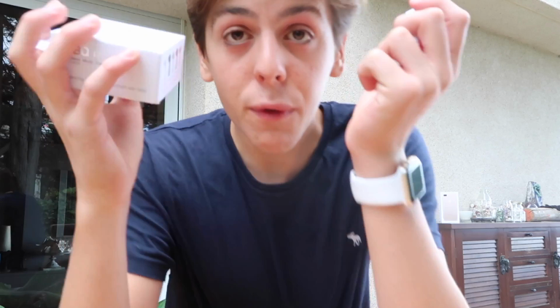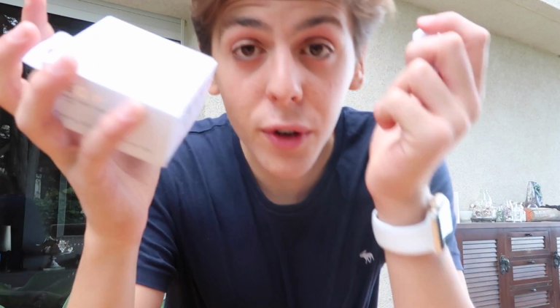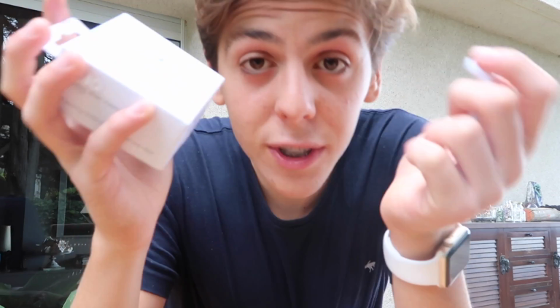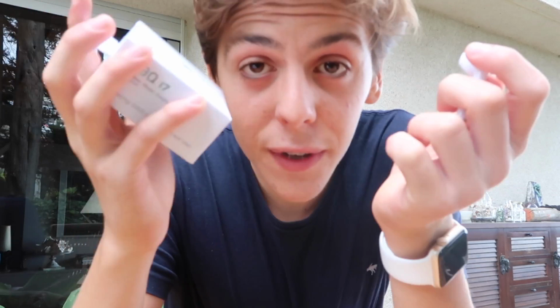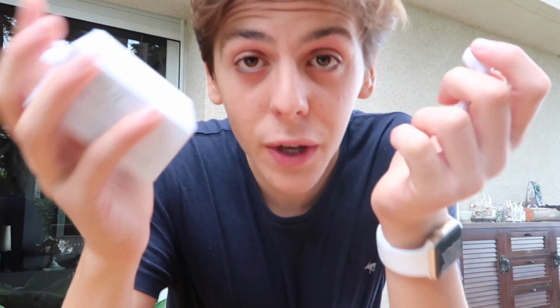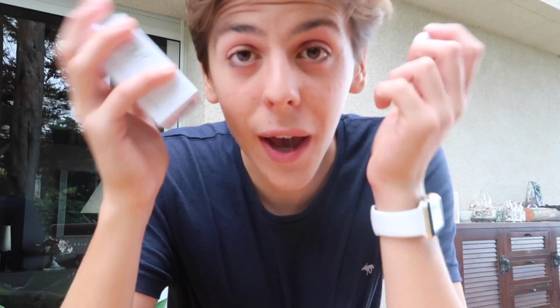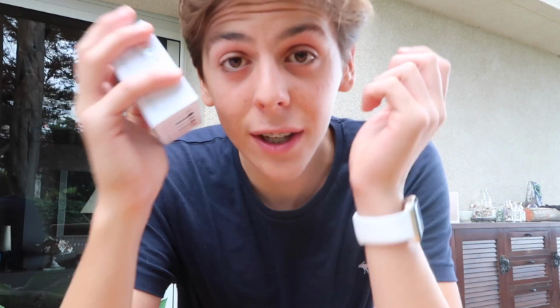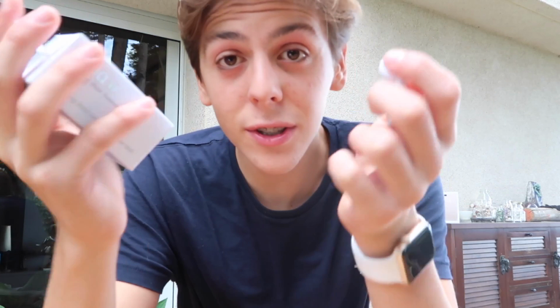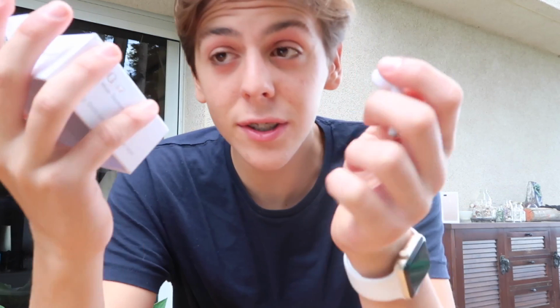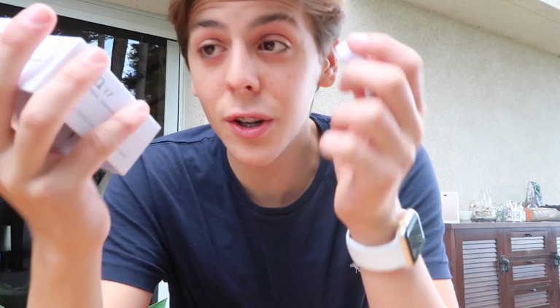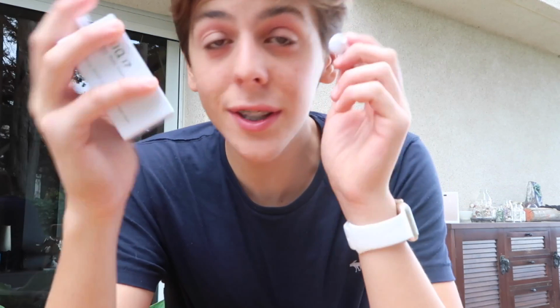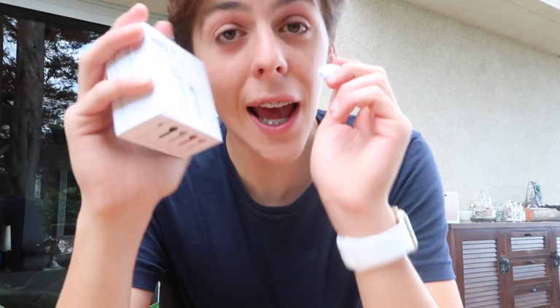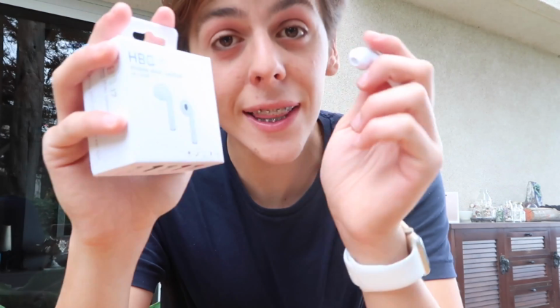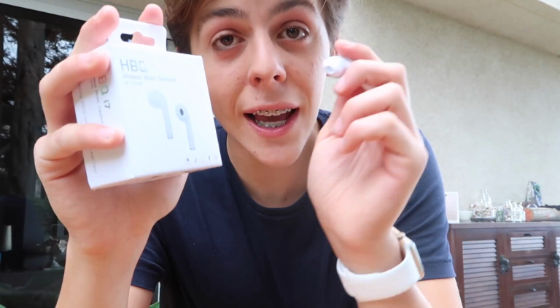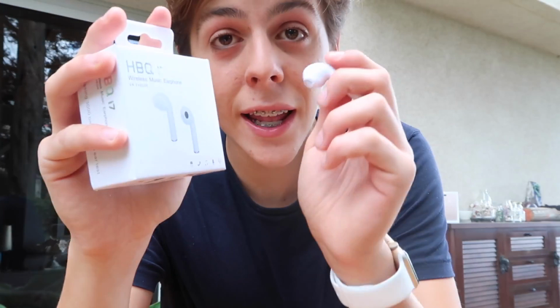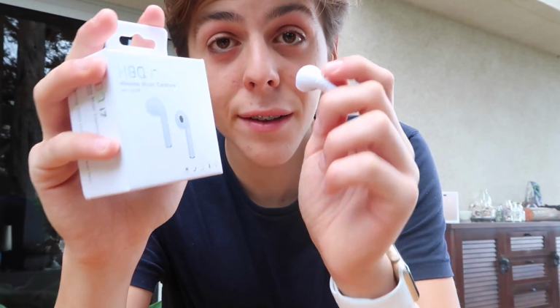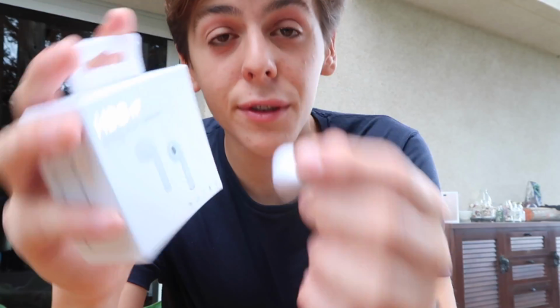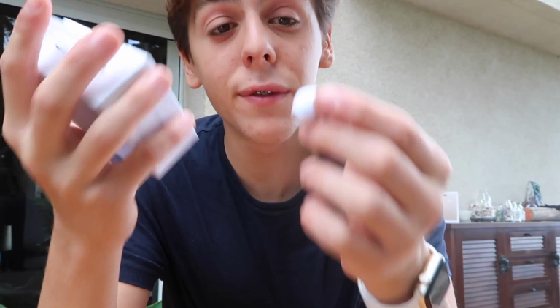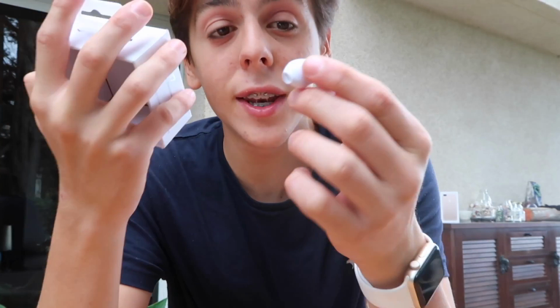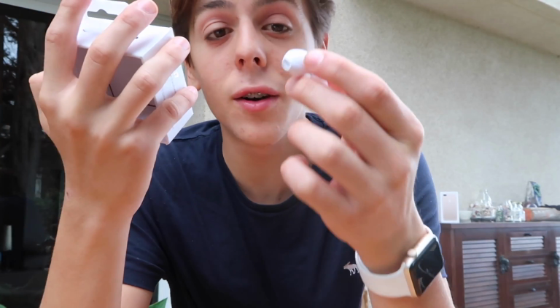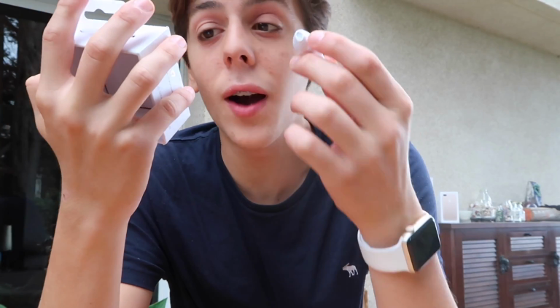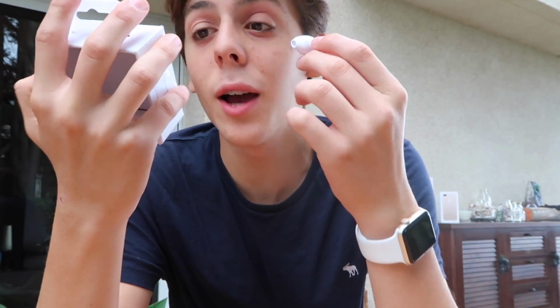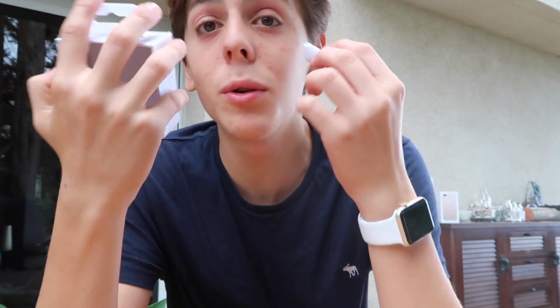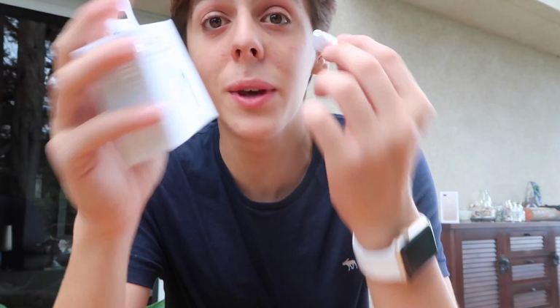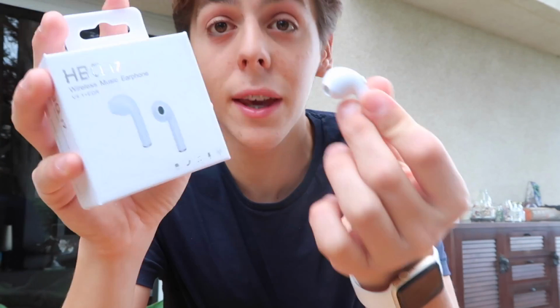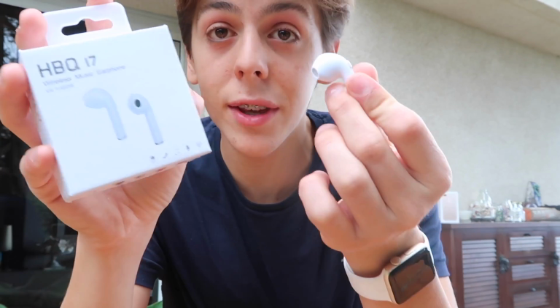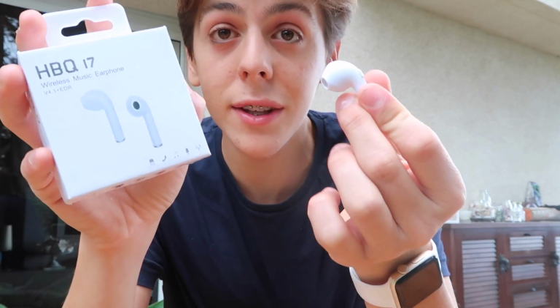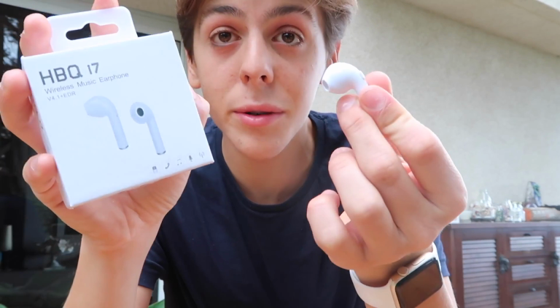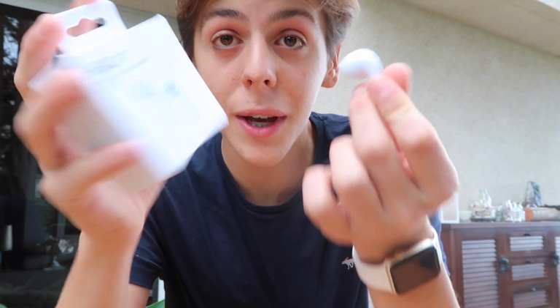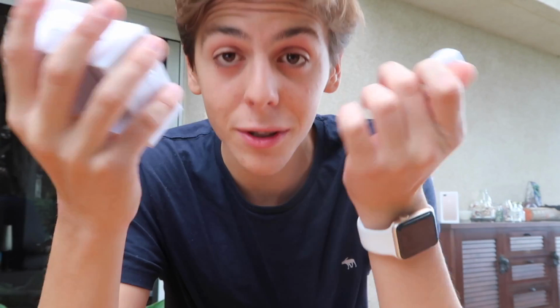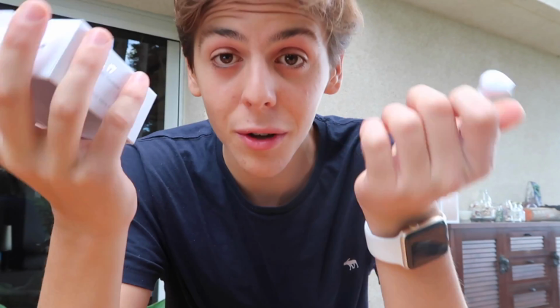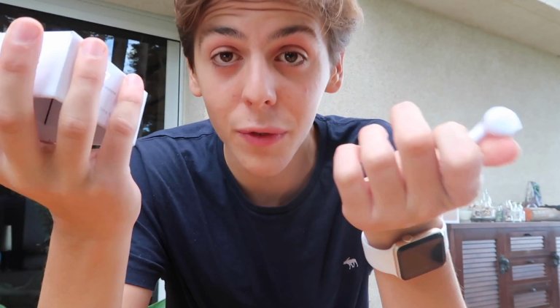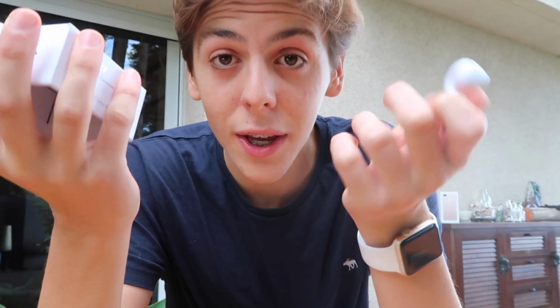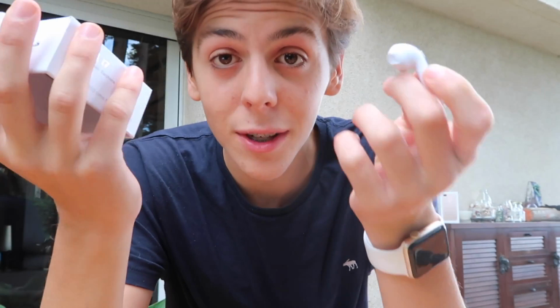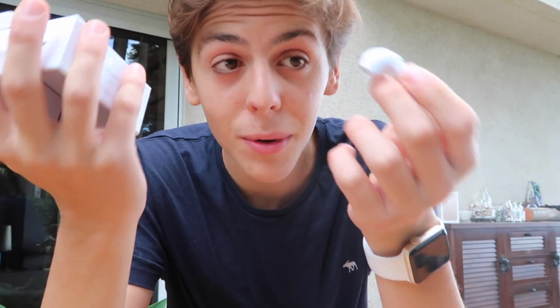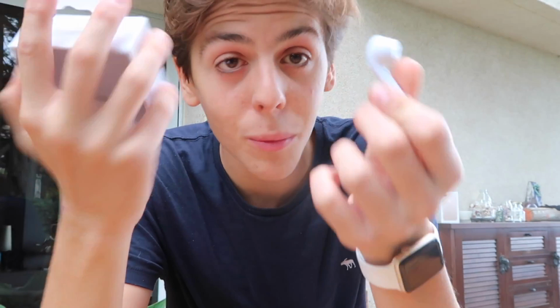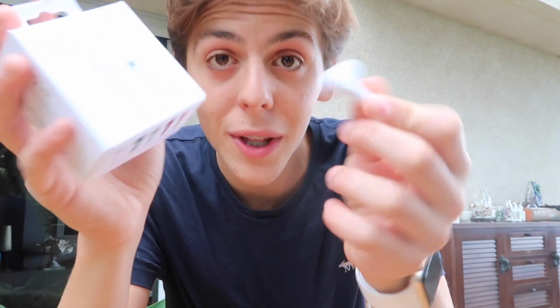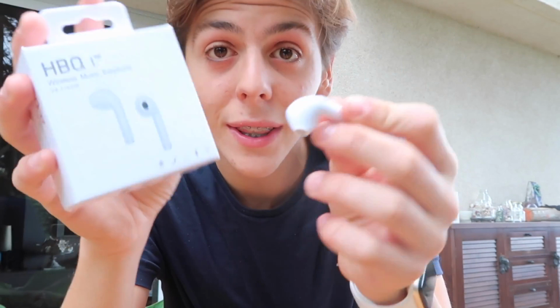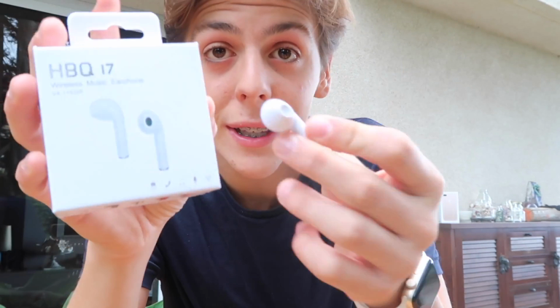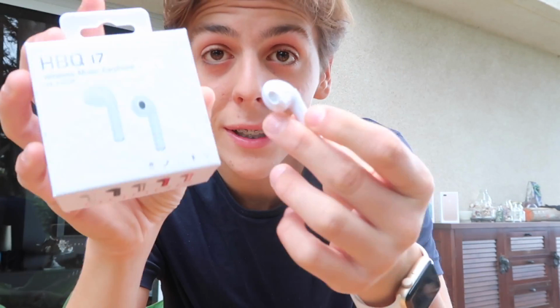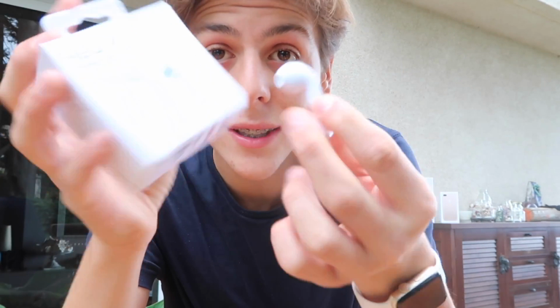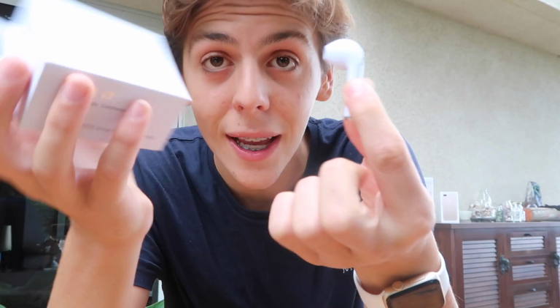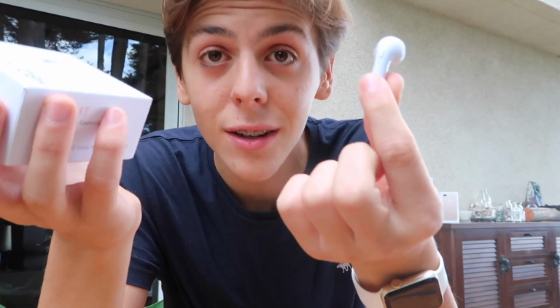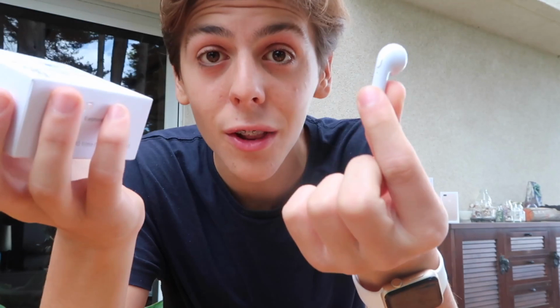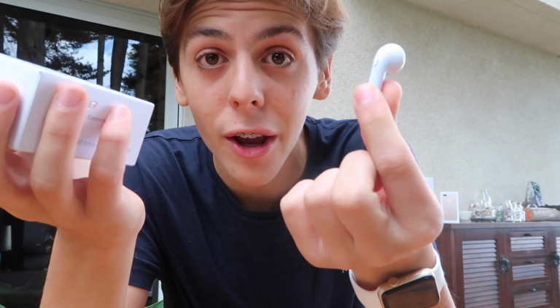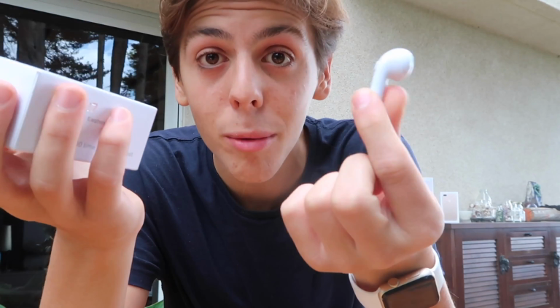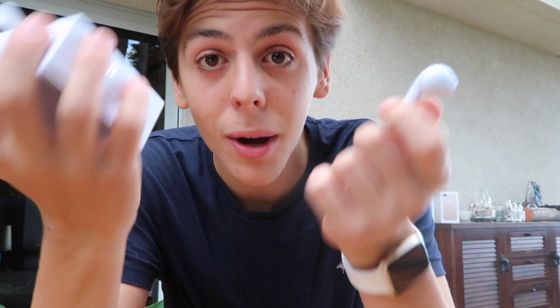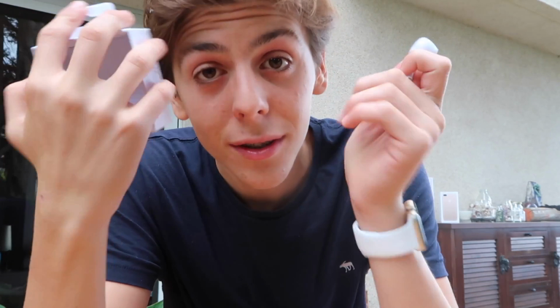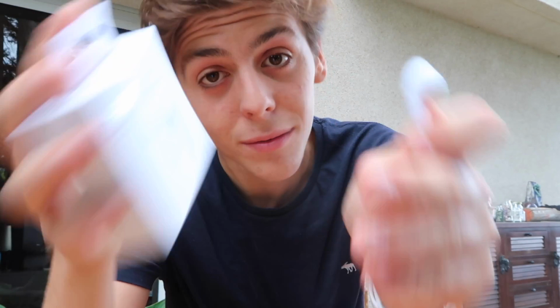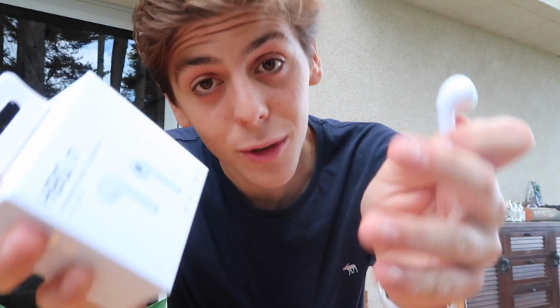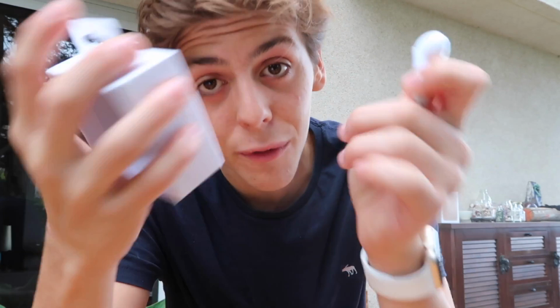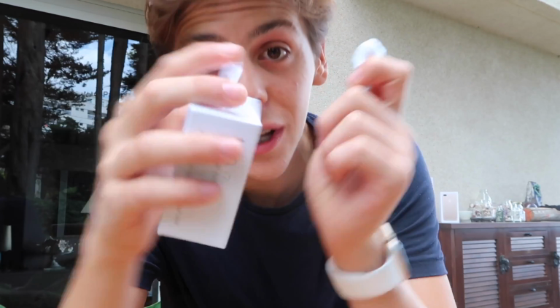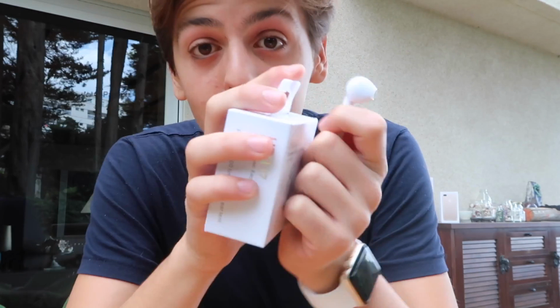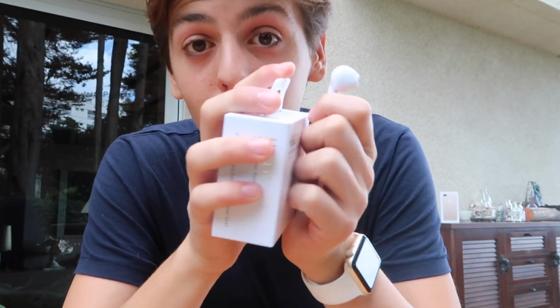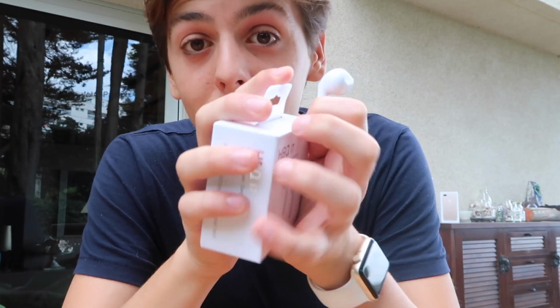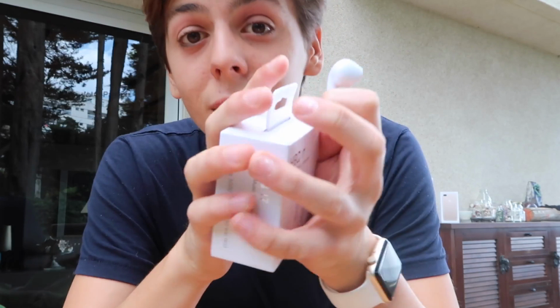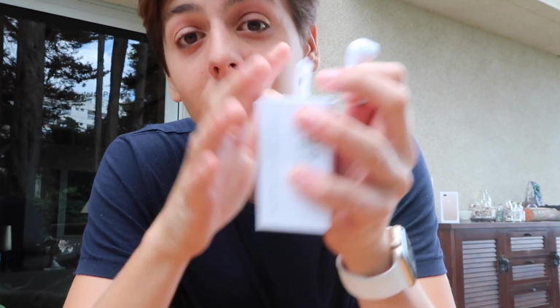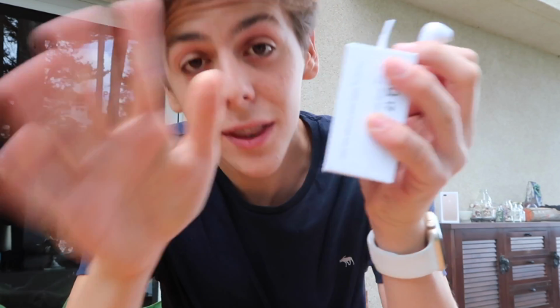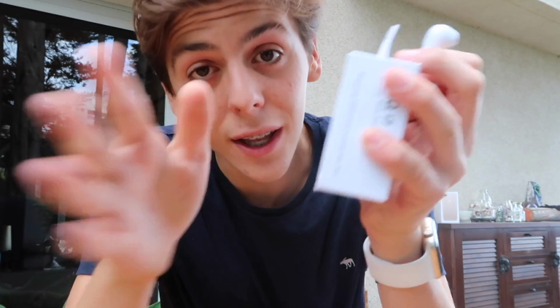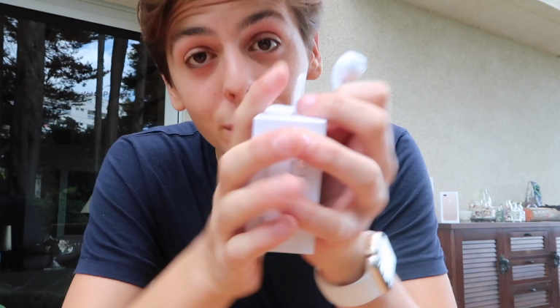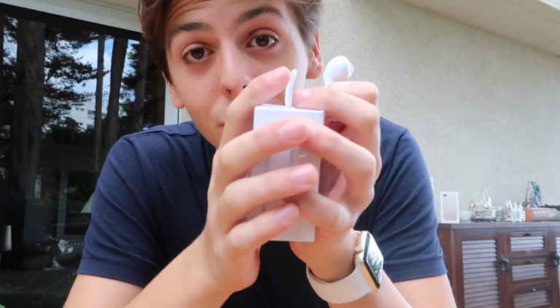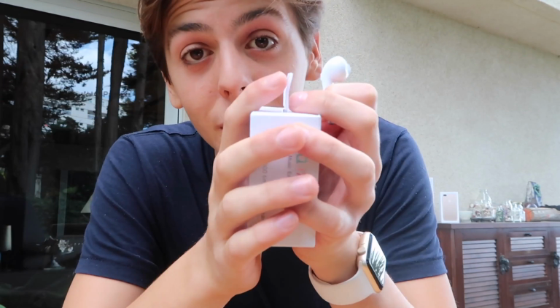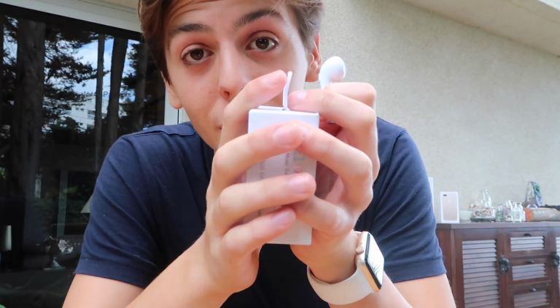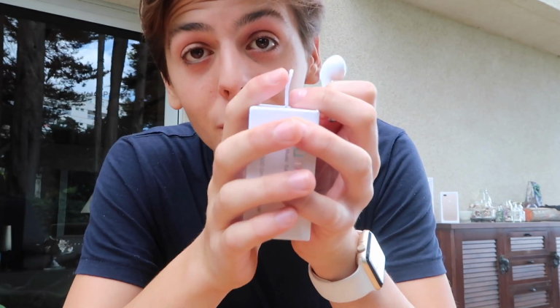Before this video actually starts, at the end of the video I will be giving these away. So if you guys want to win these $10 AirPods, don't forget to watch the end of the video.